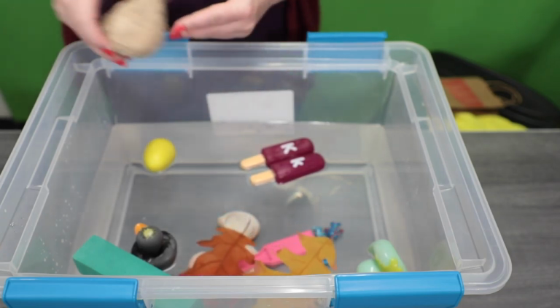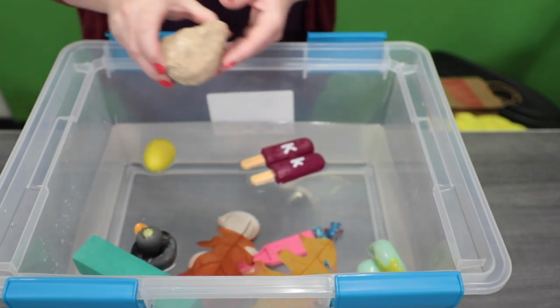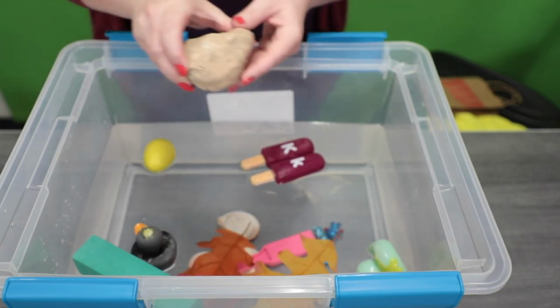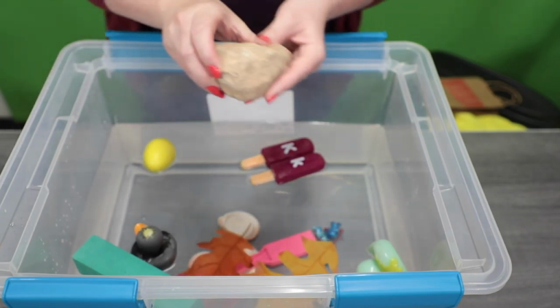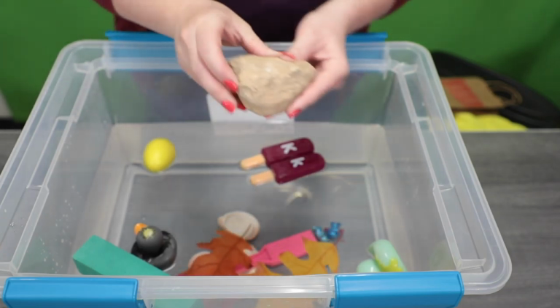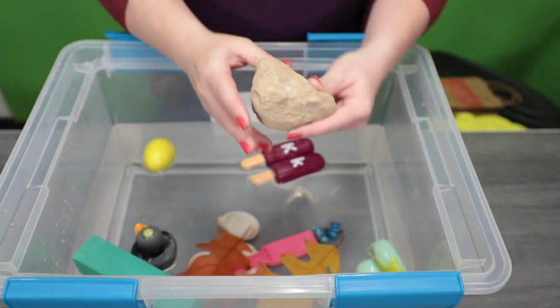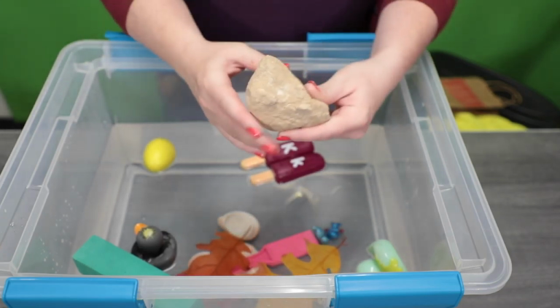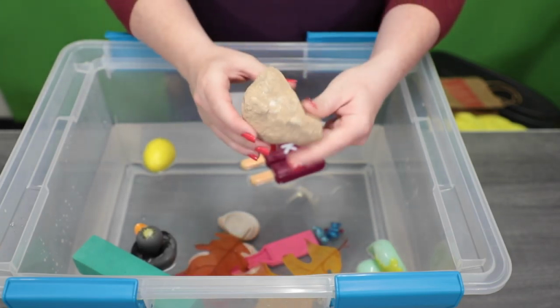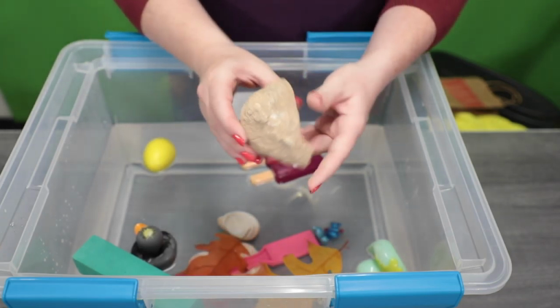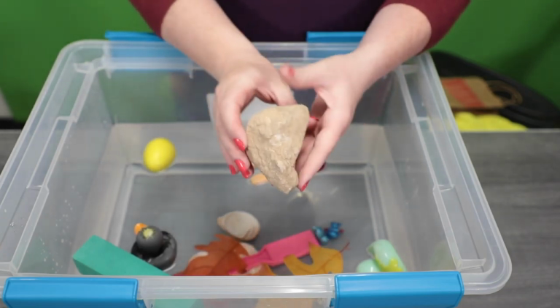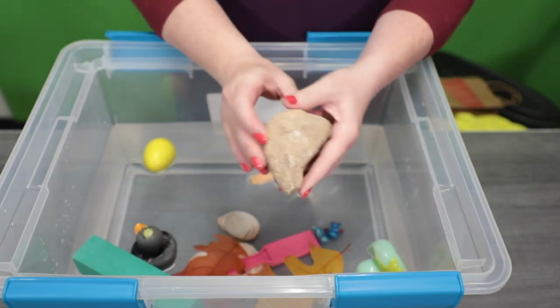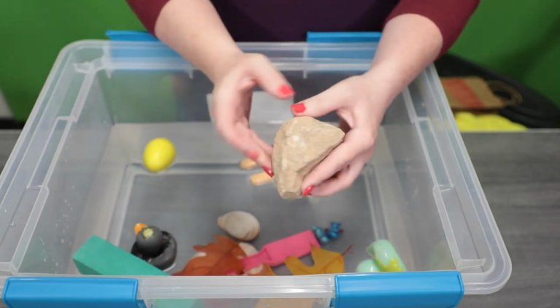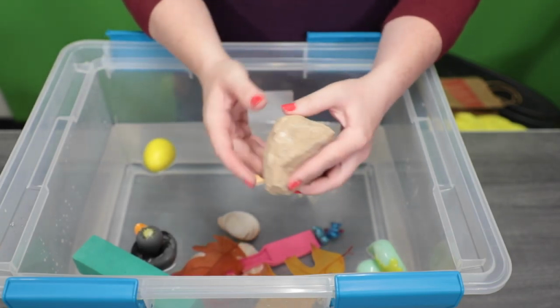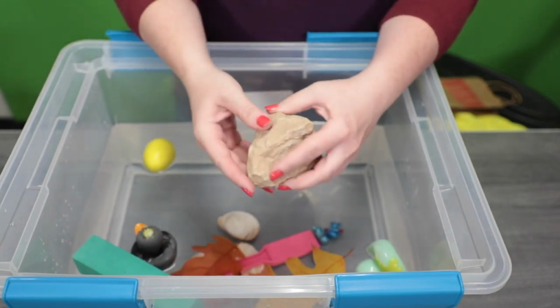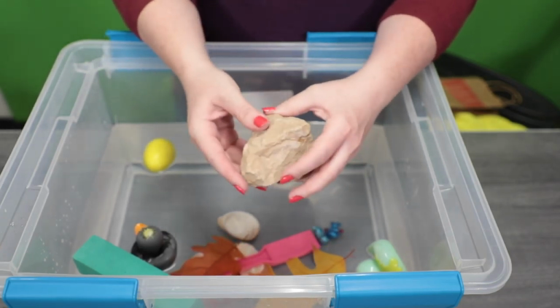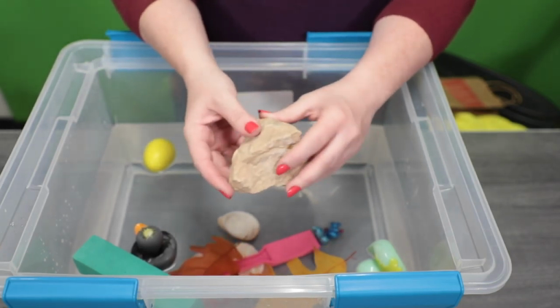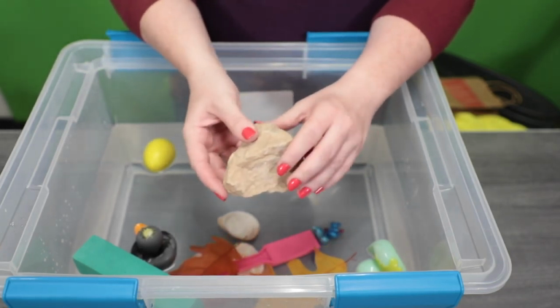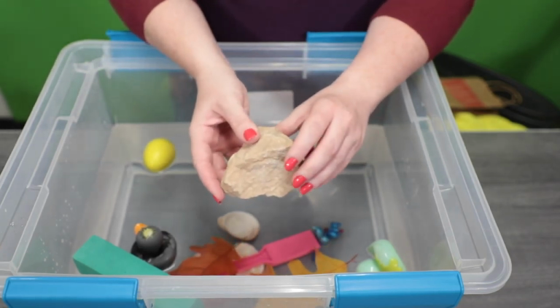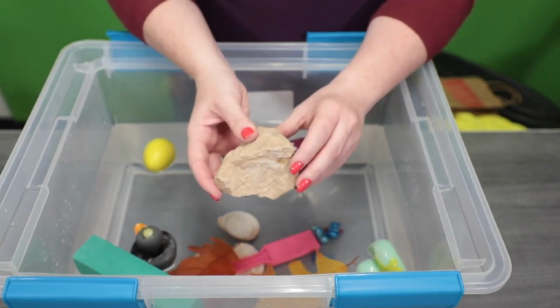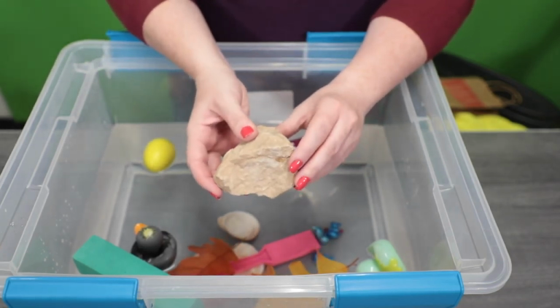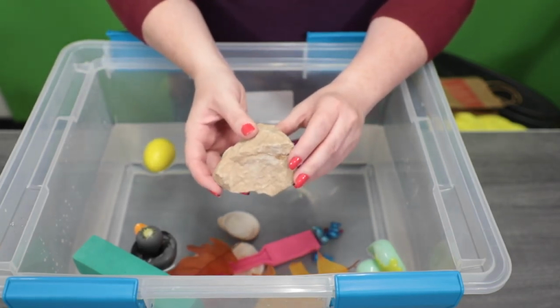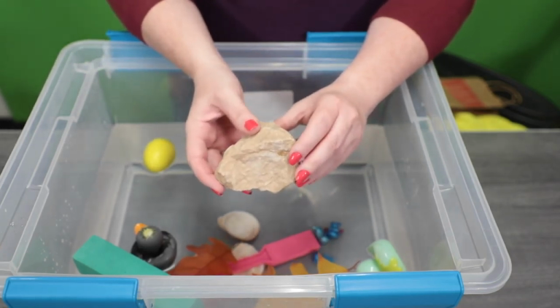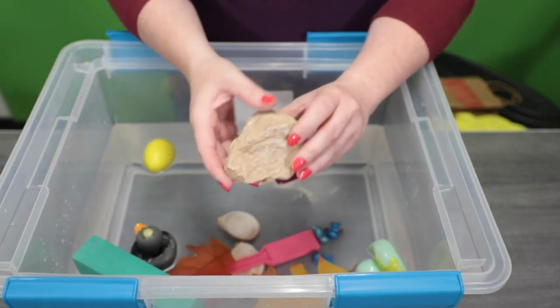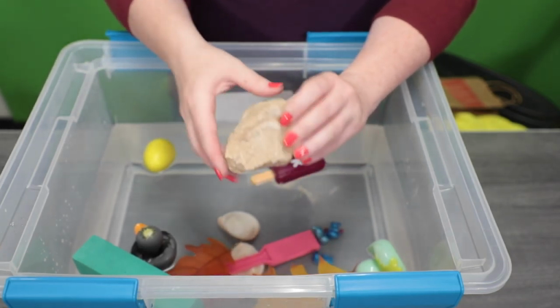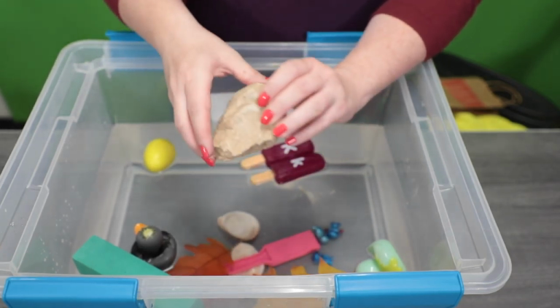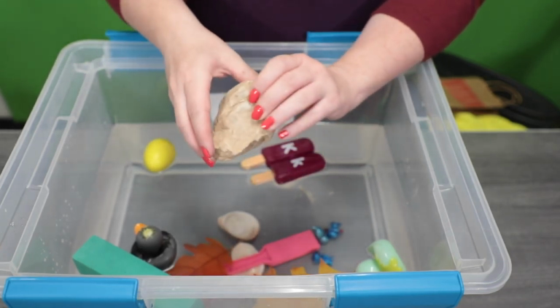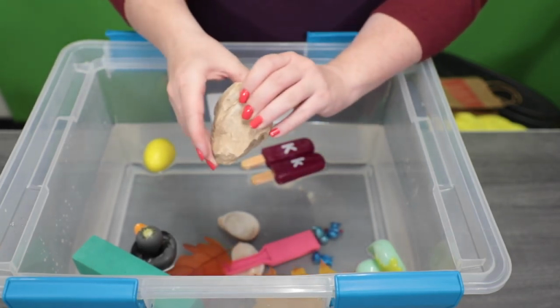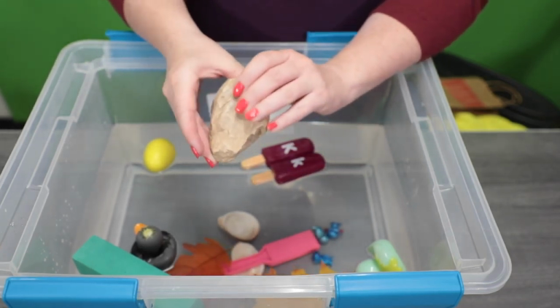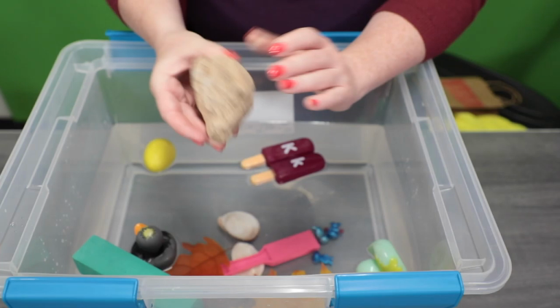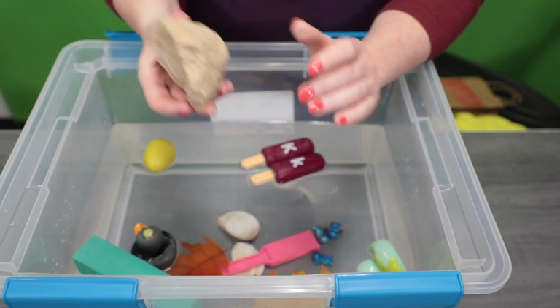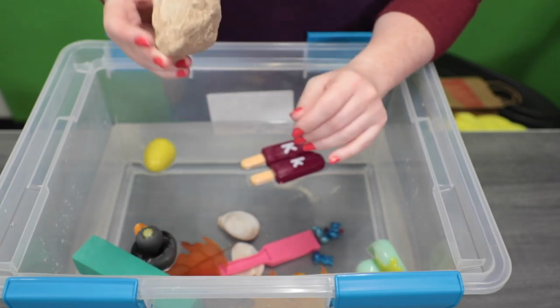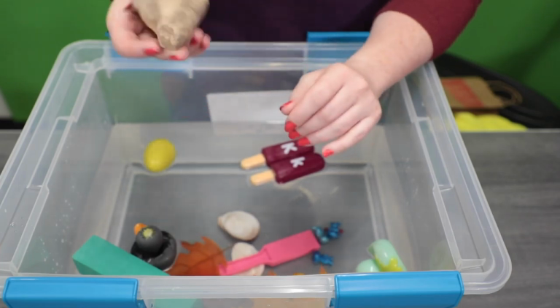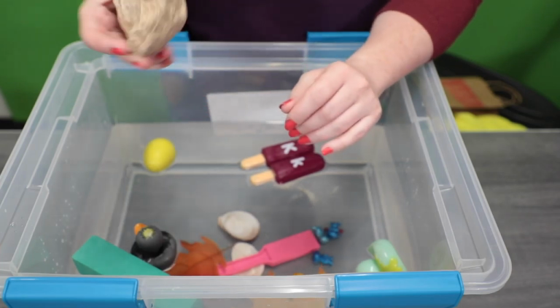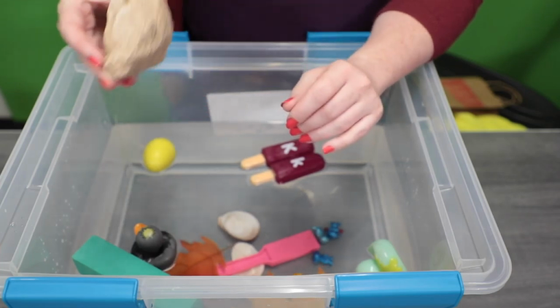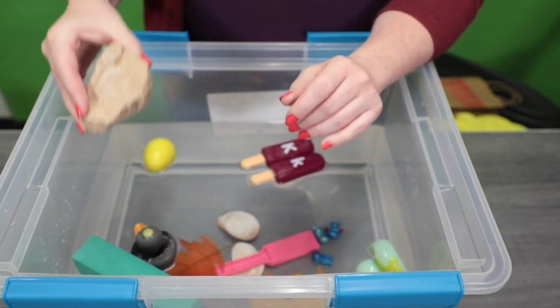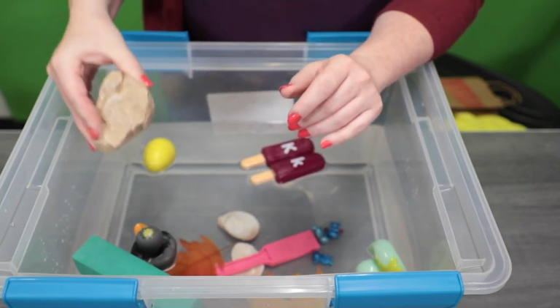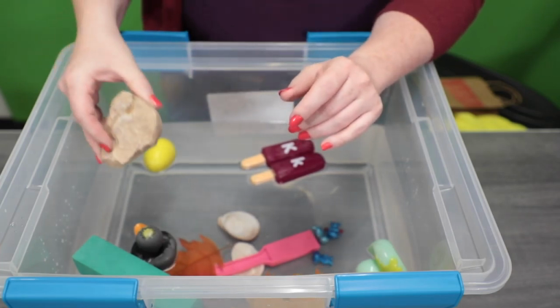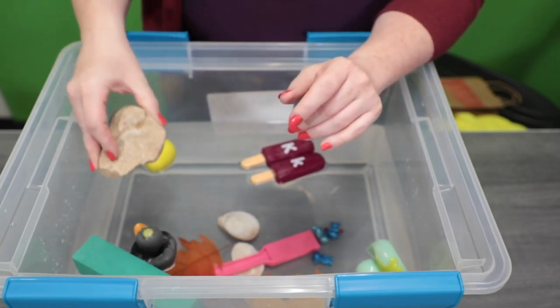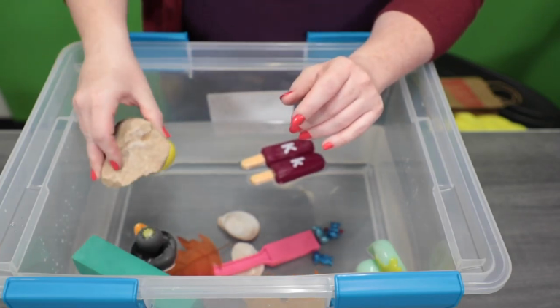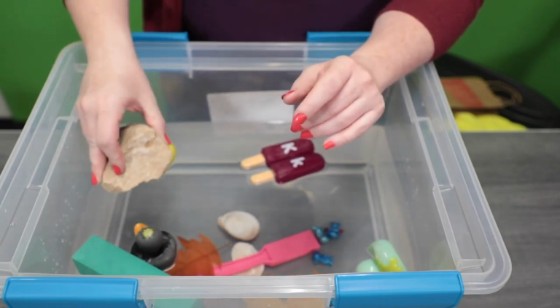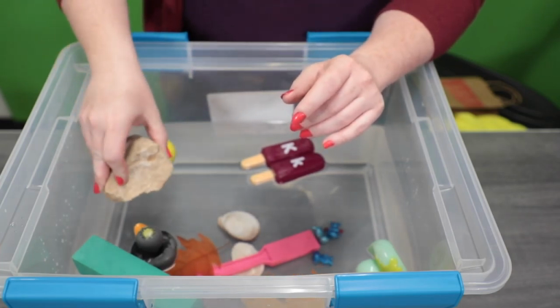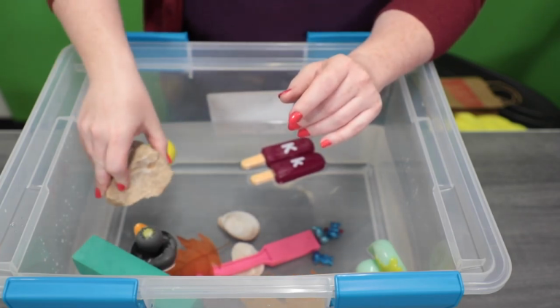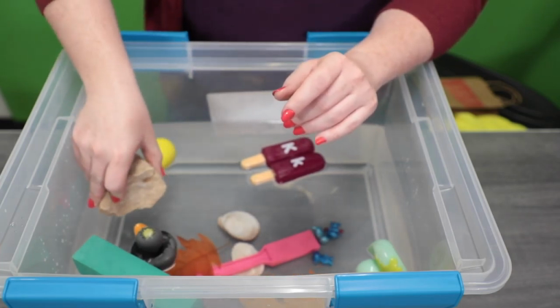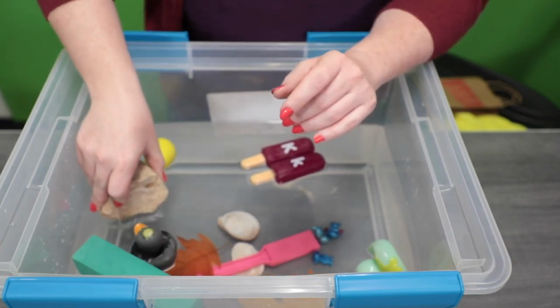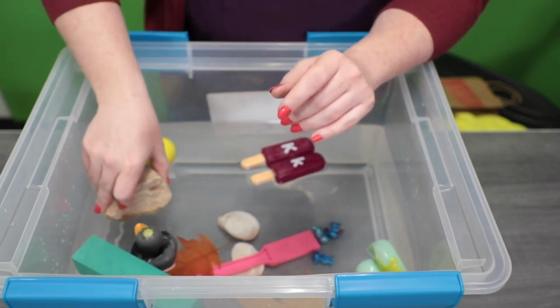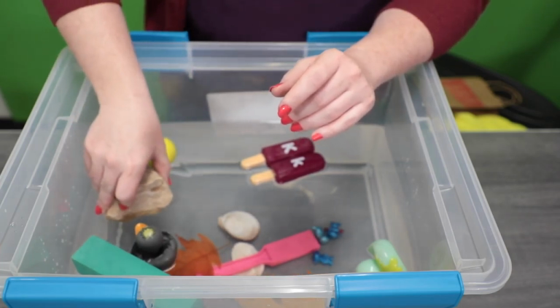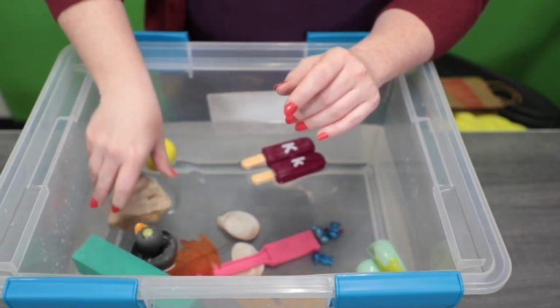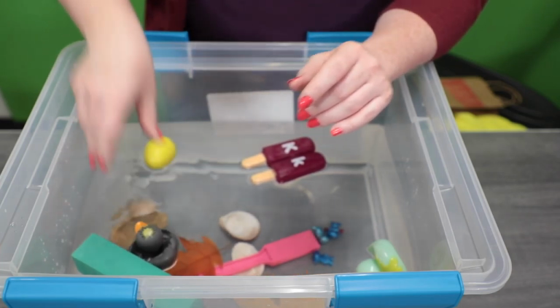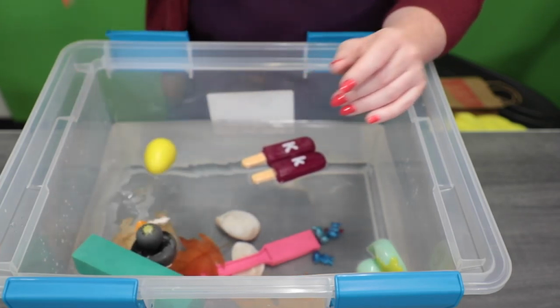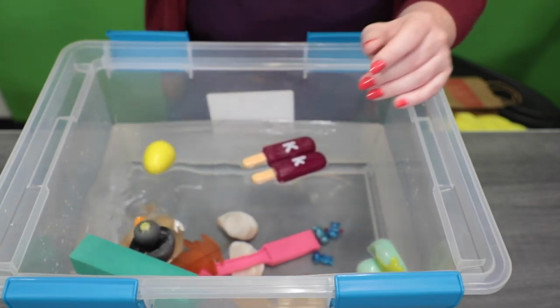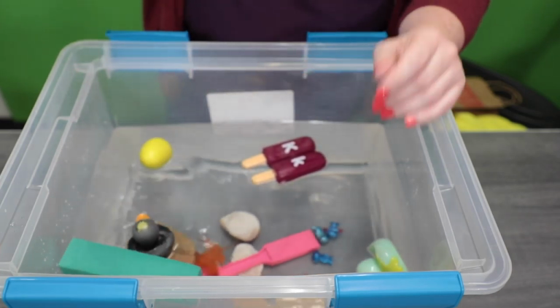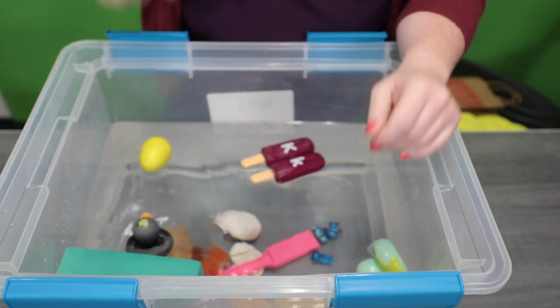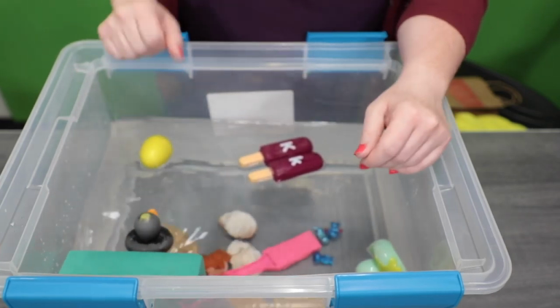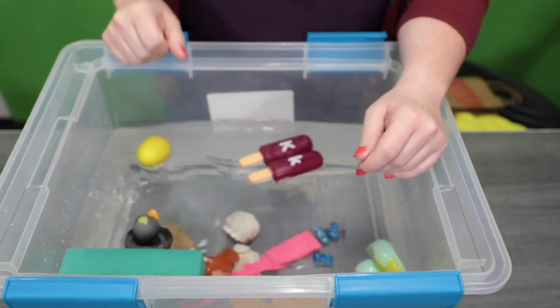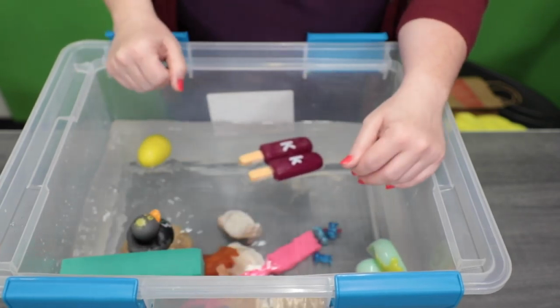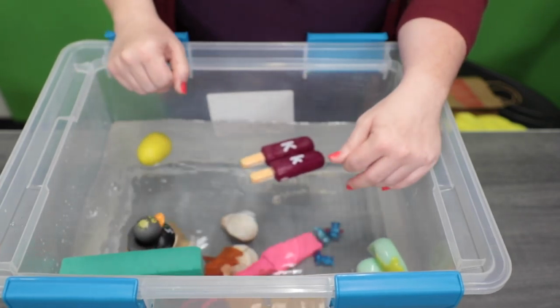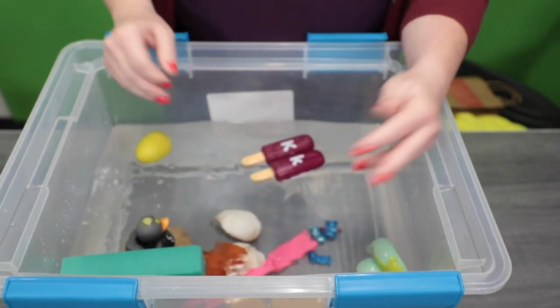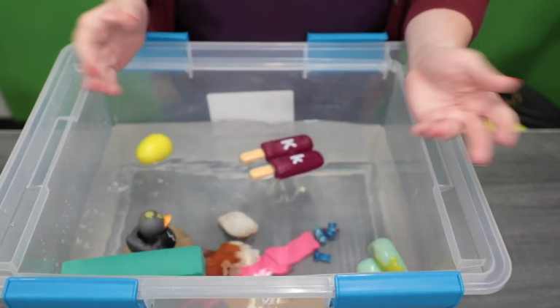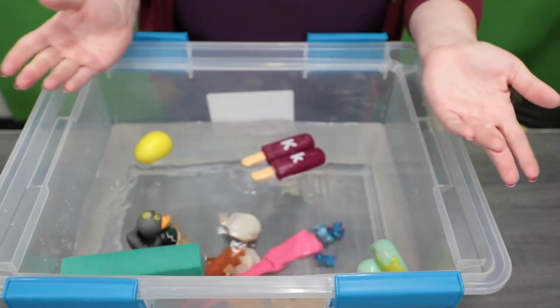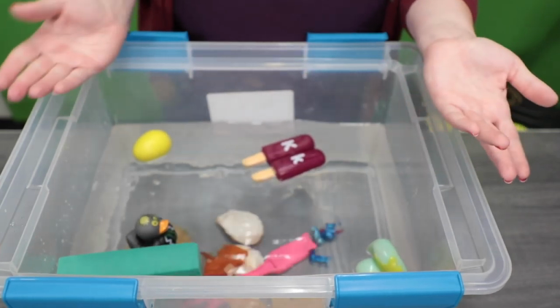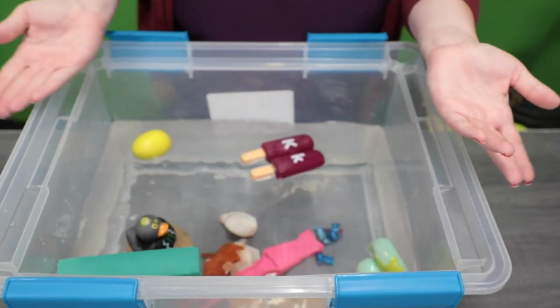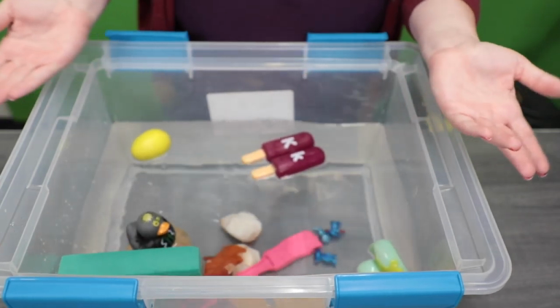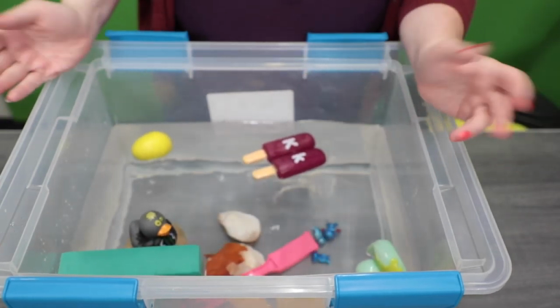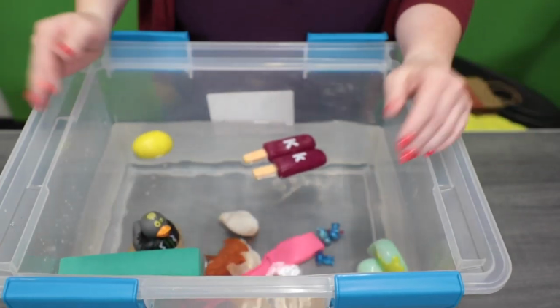The last thing I have is a rock, and I think we all know what's going to happen when I put this in. It sinks.